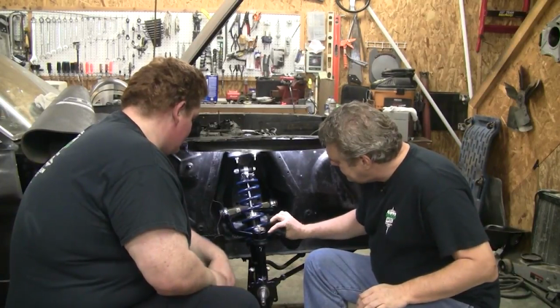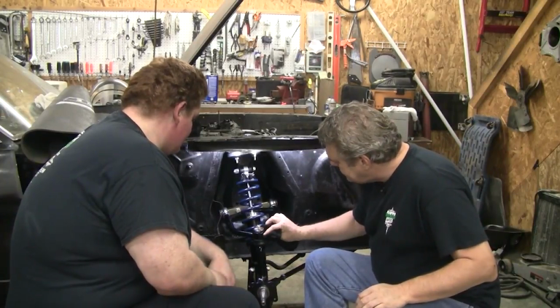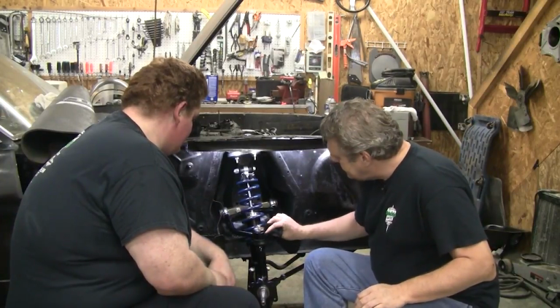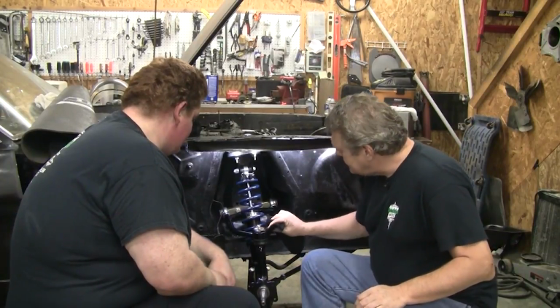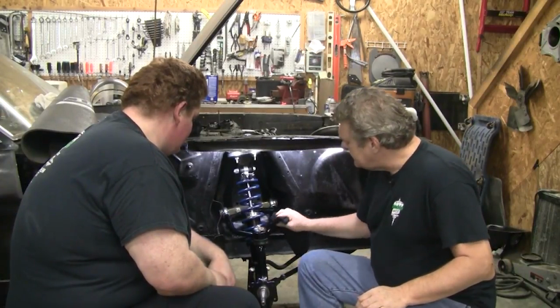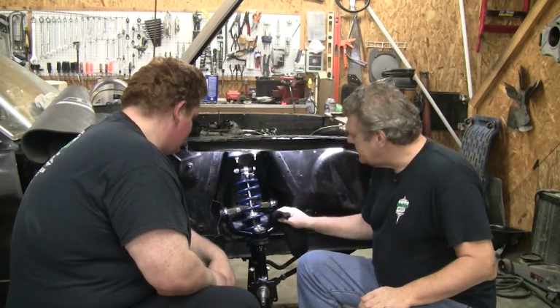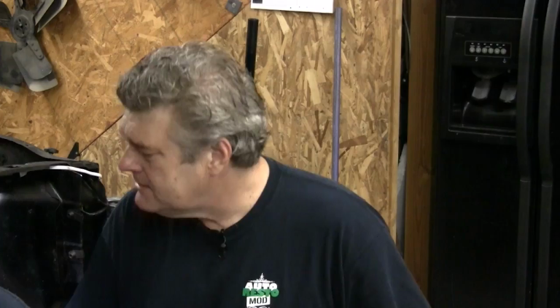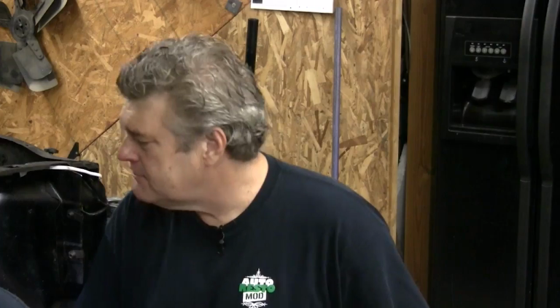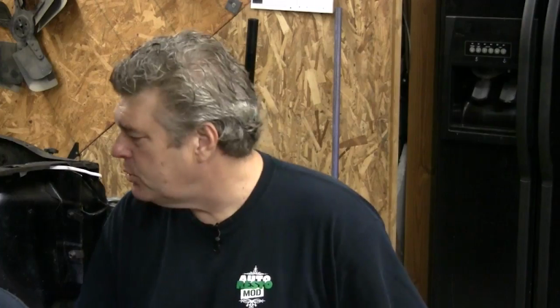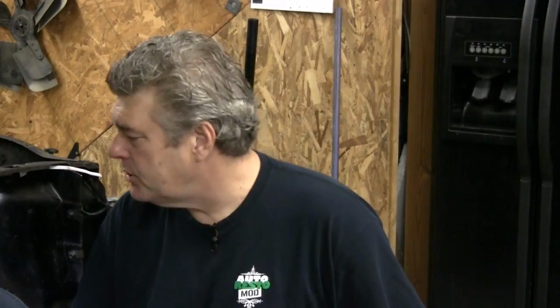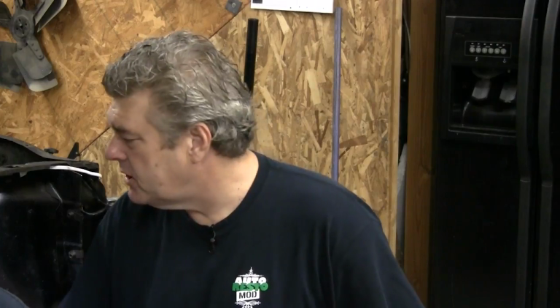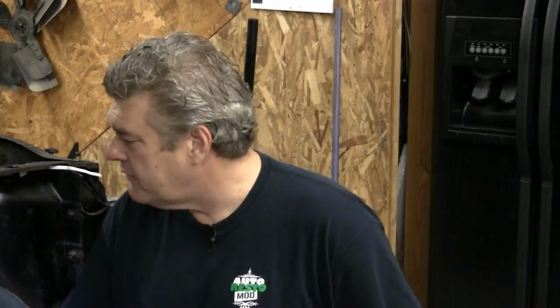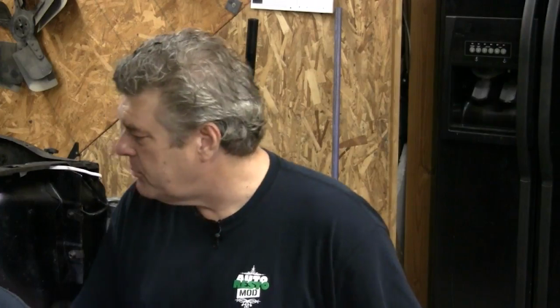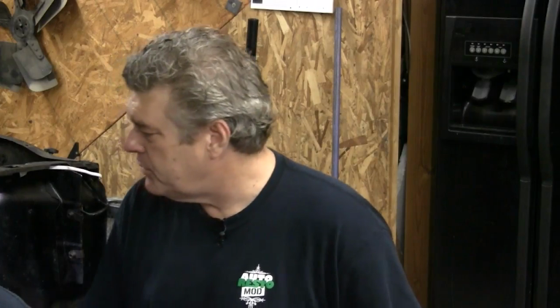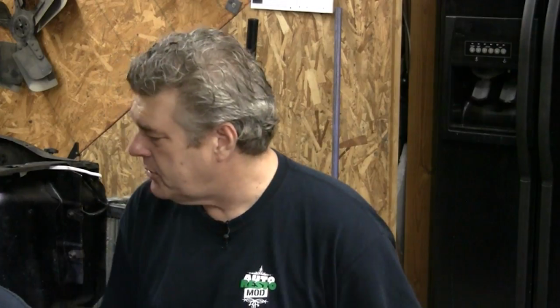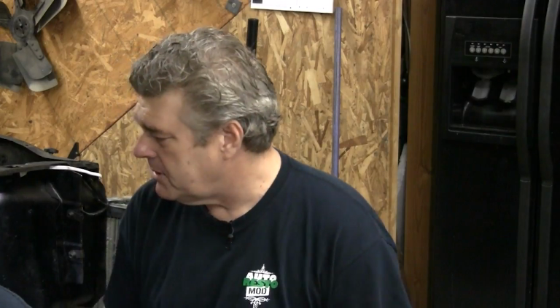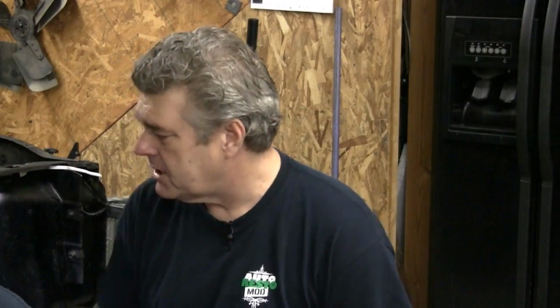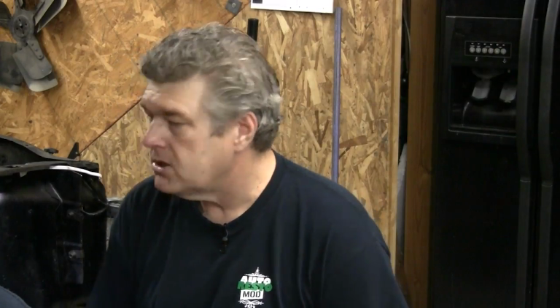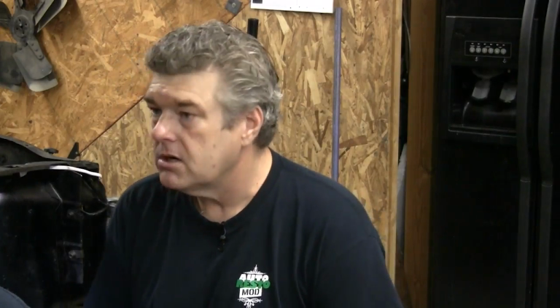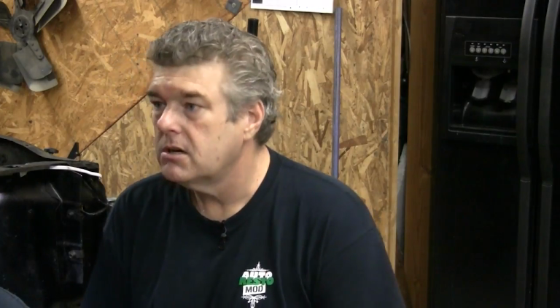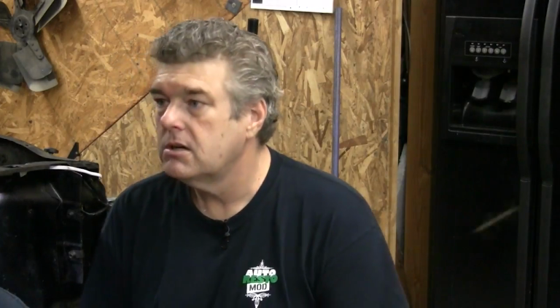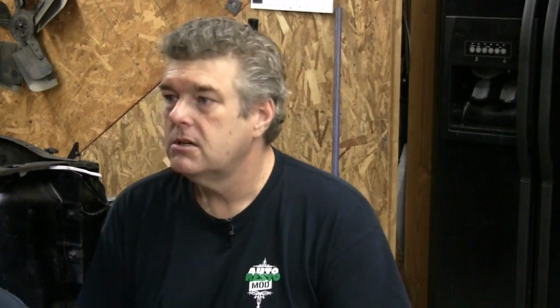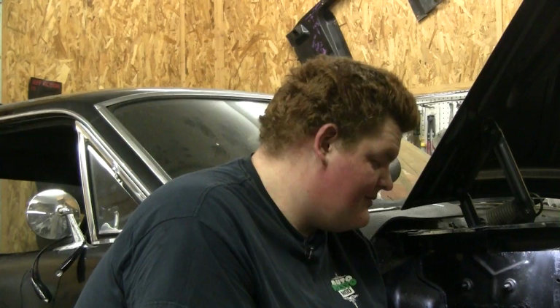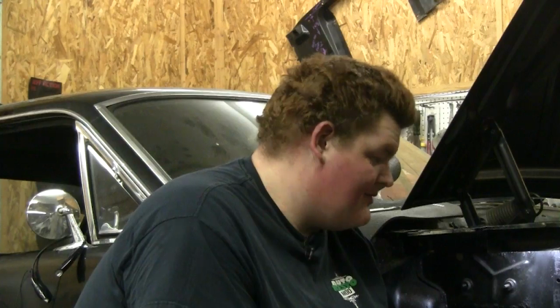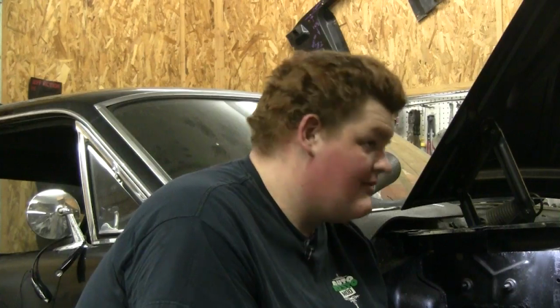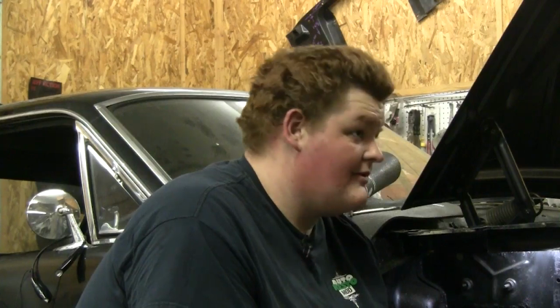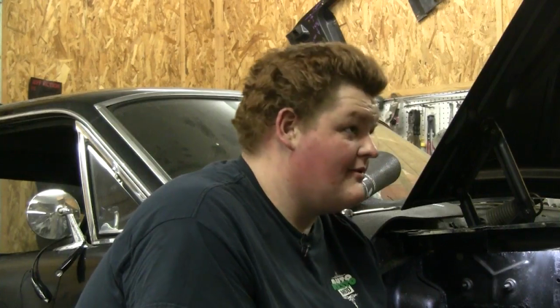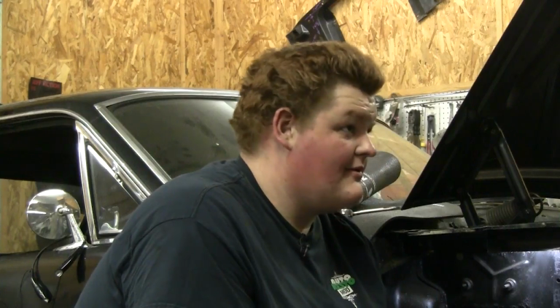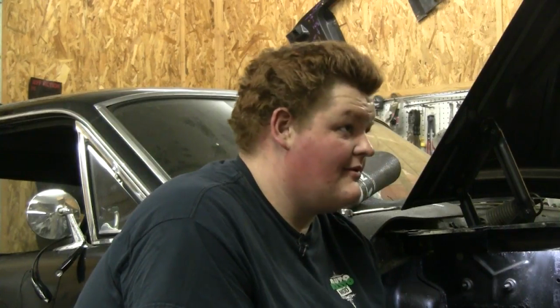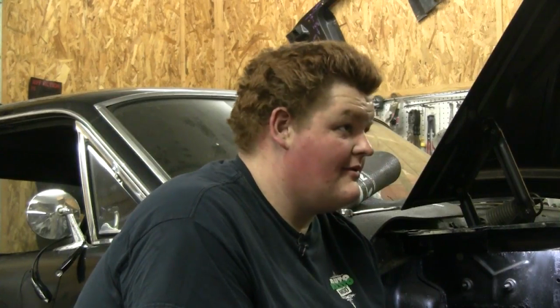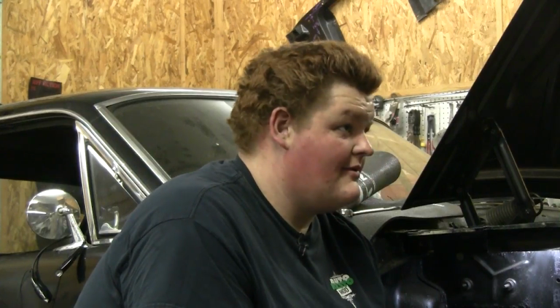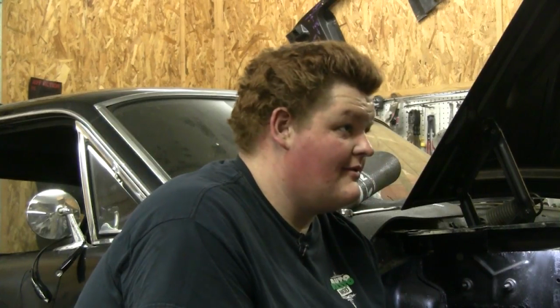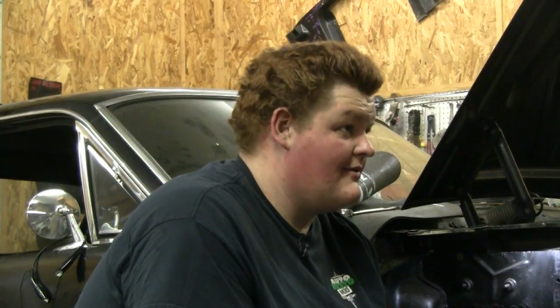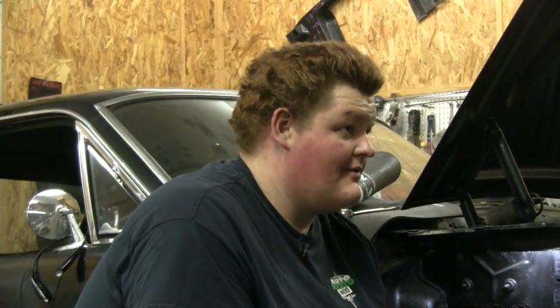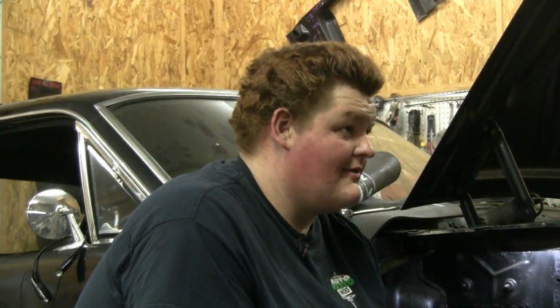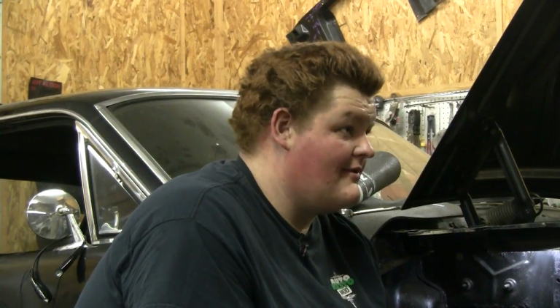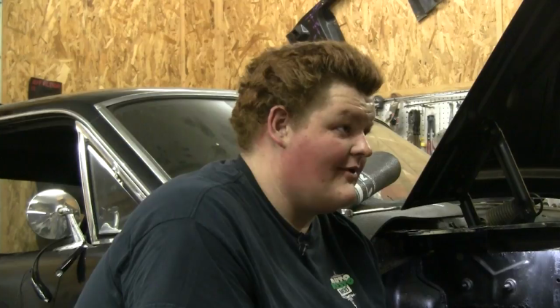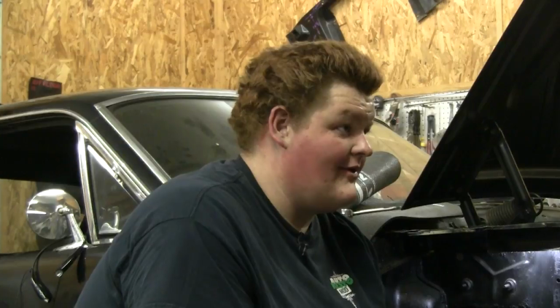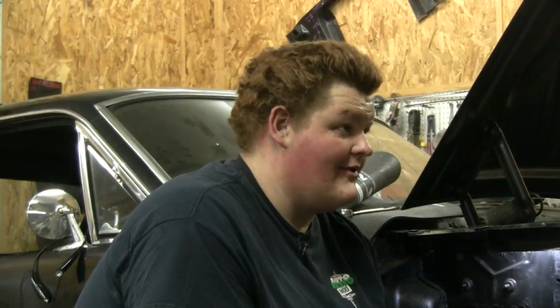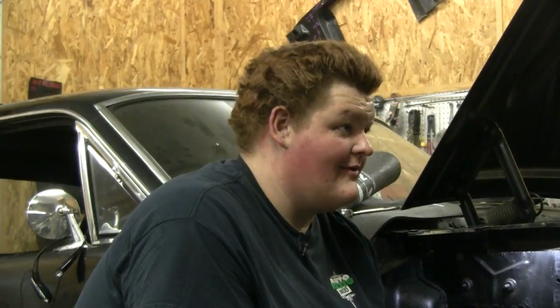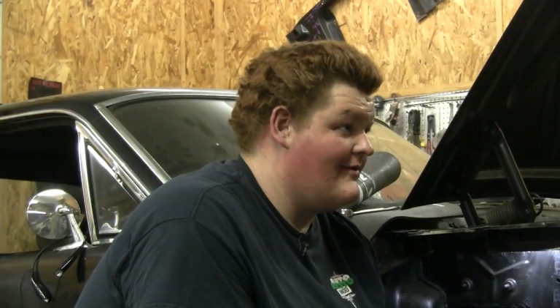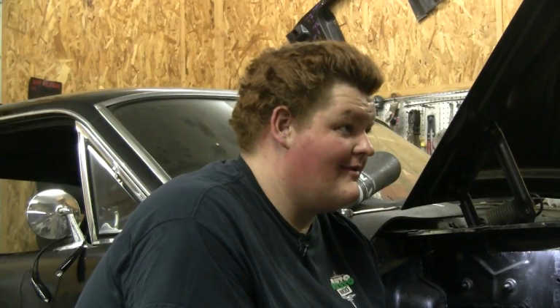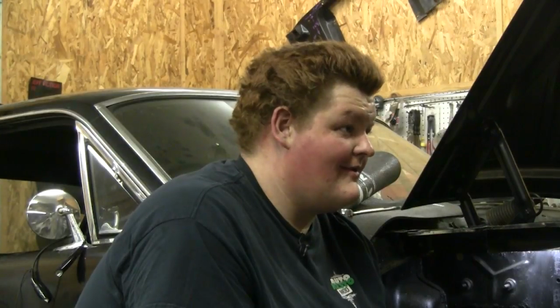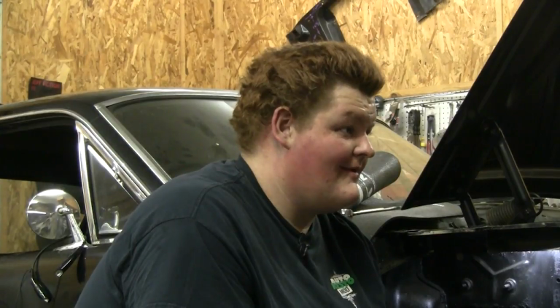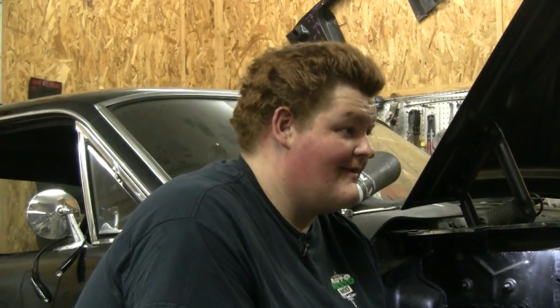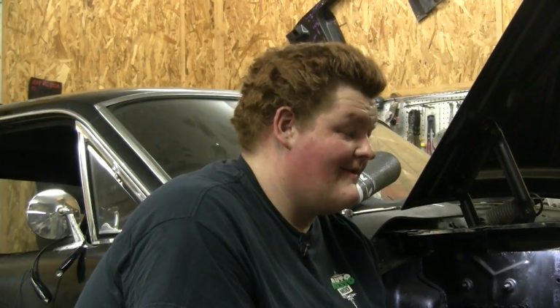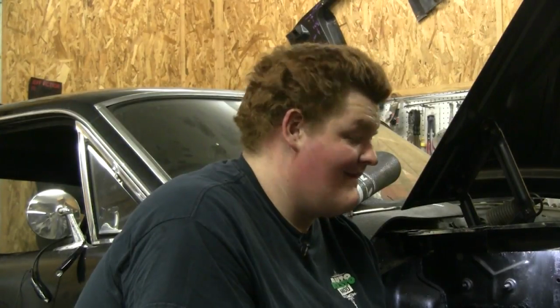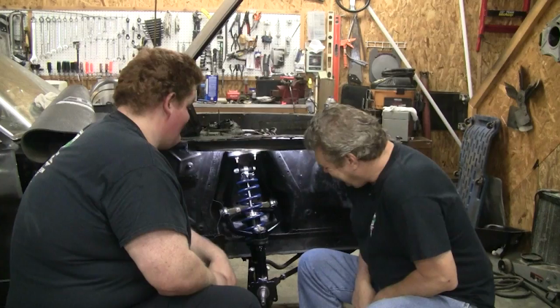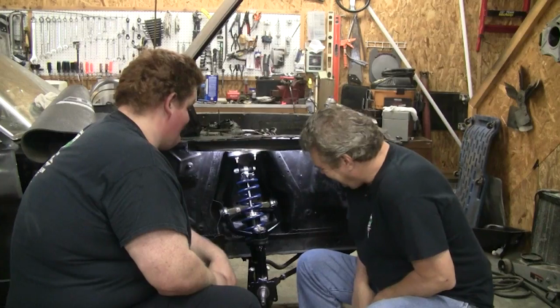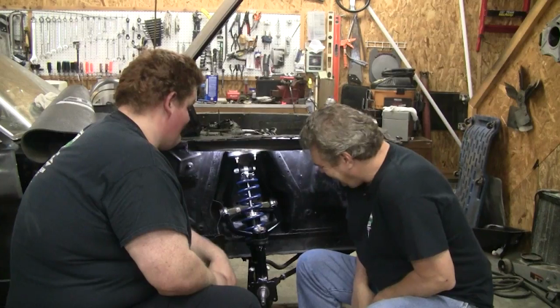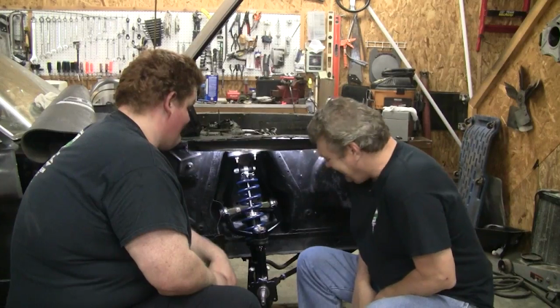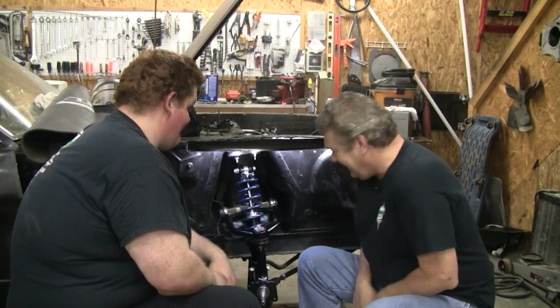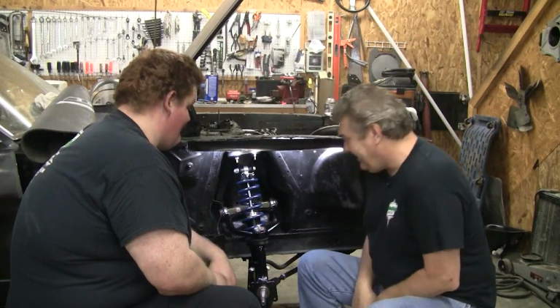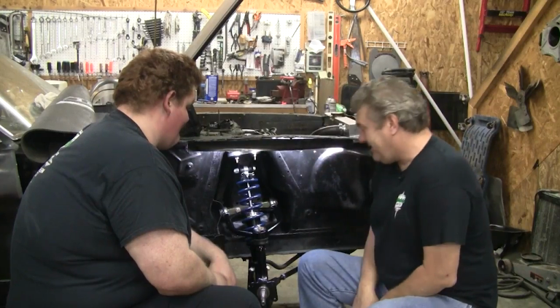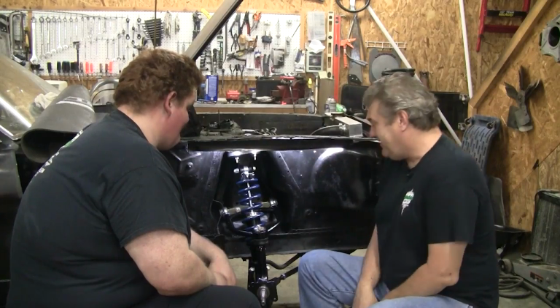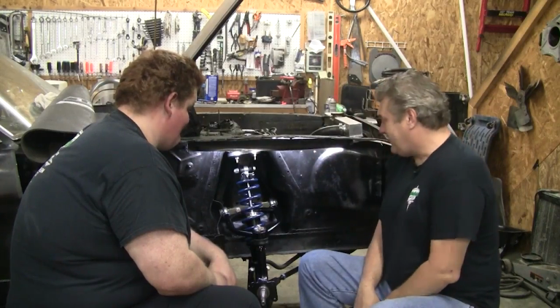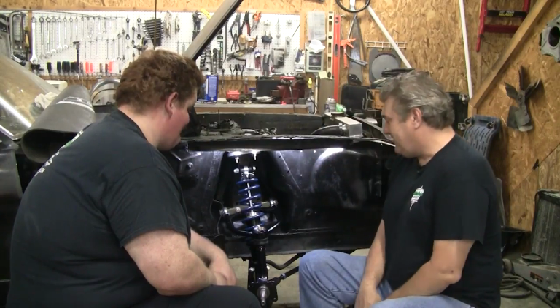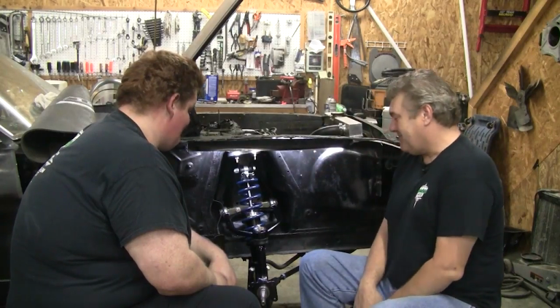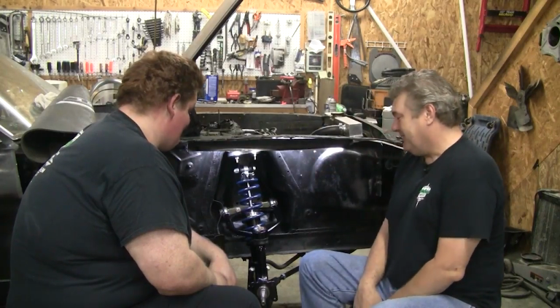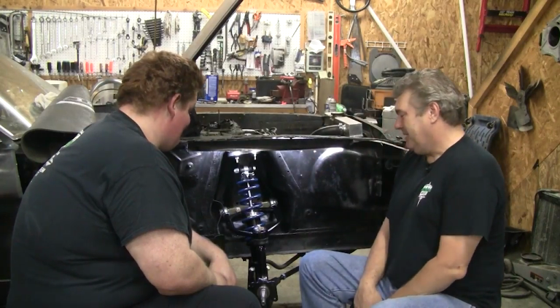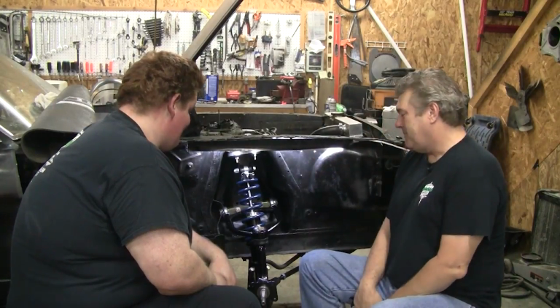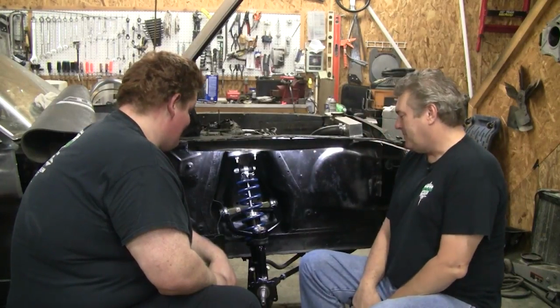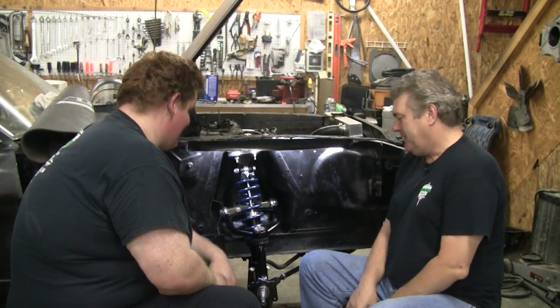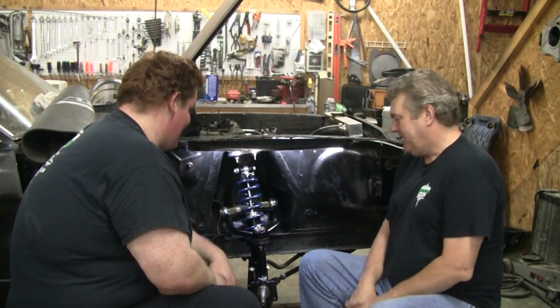I'm pulling it off and putting it on my car. Oh, hell no. This is just really pretty.